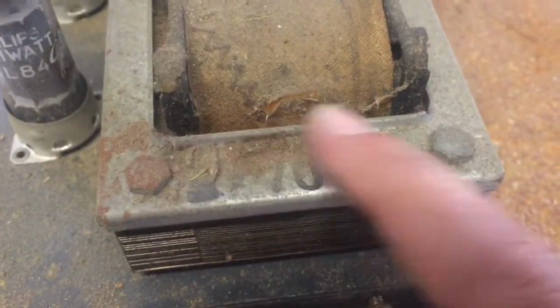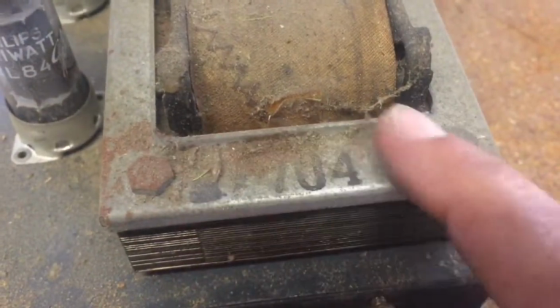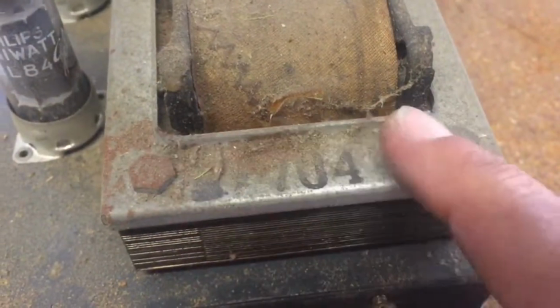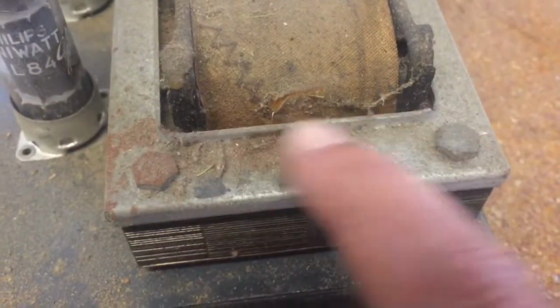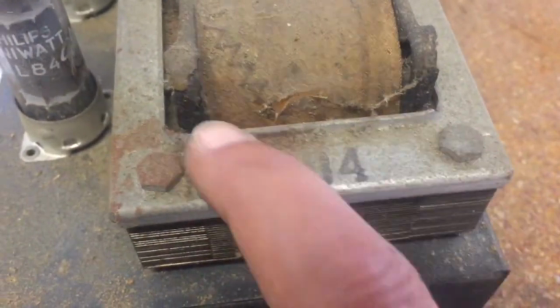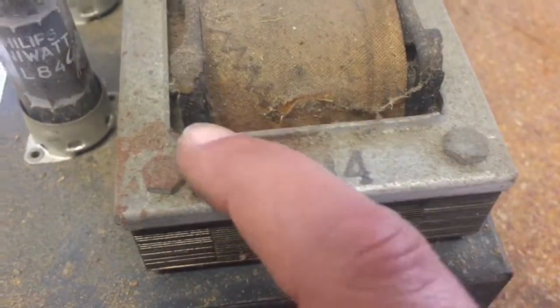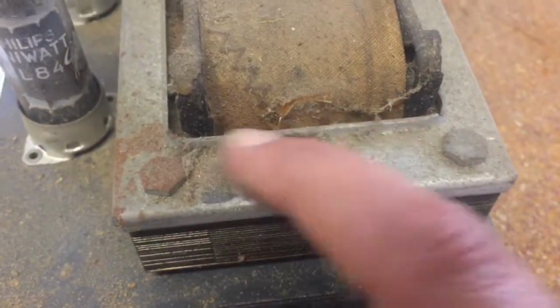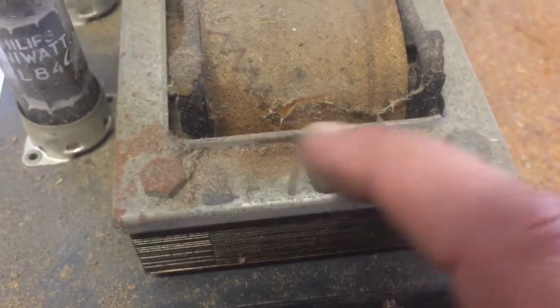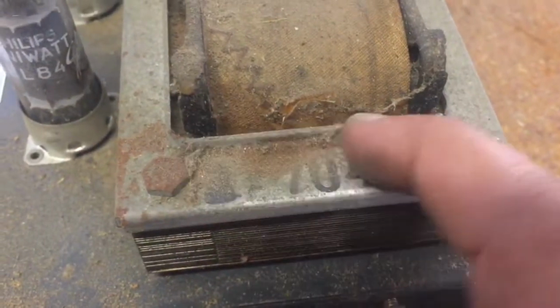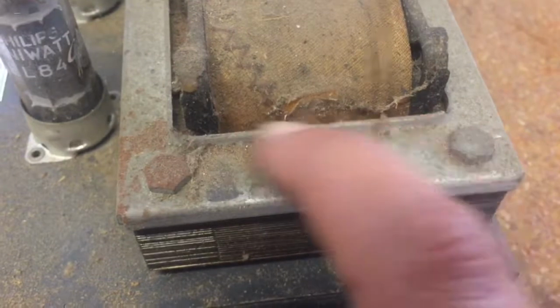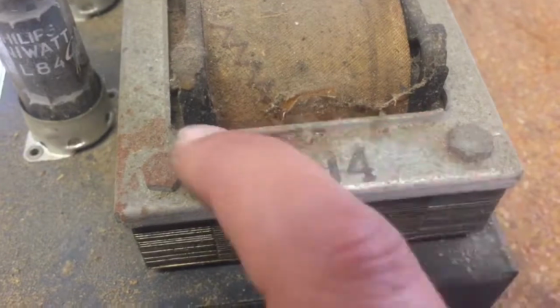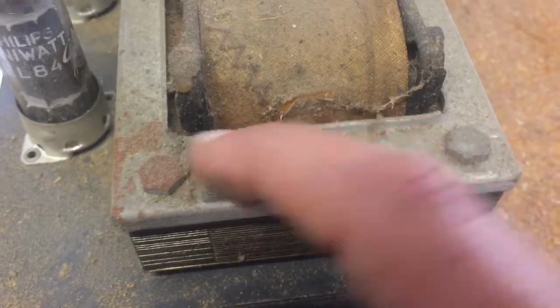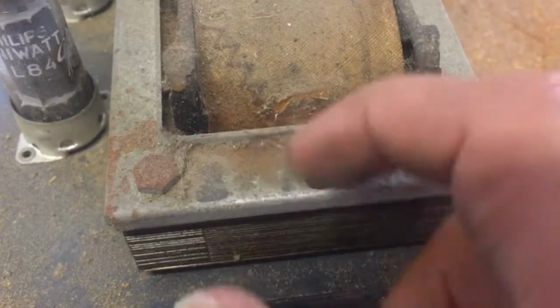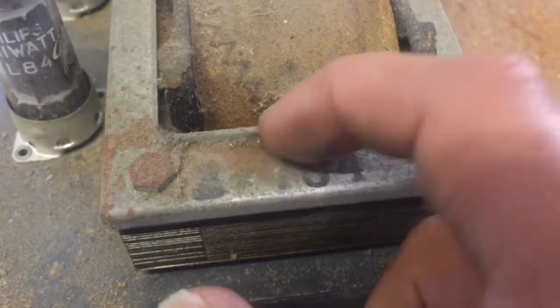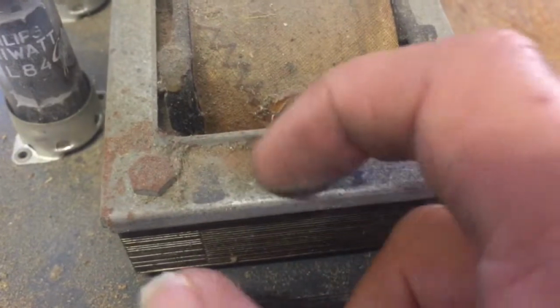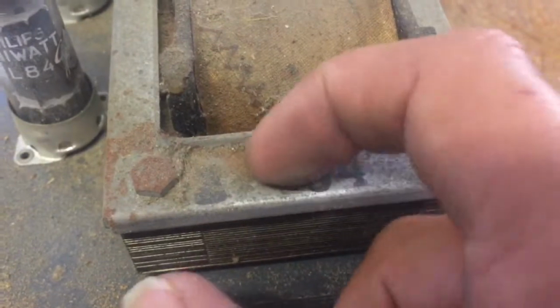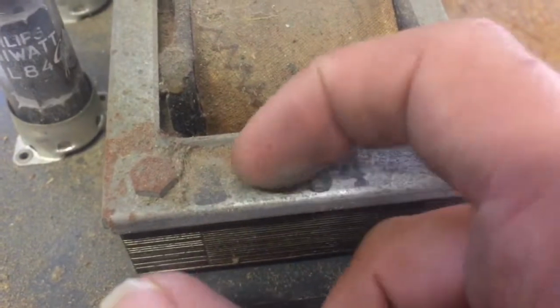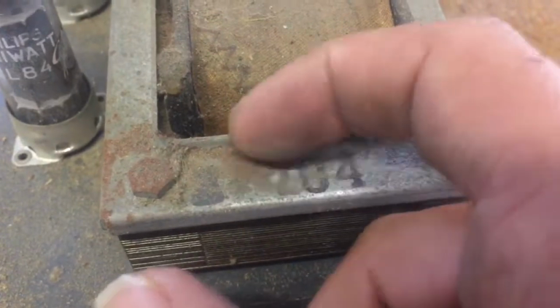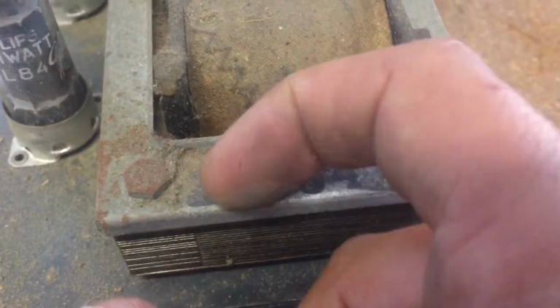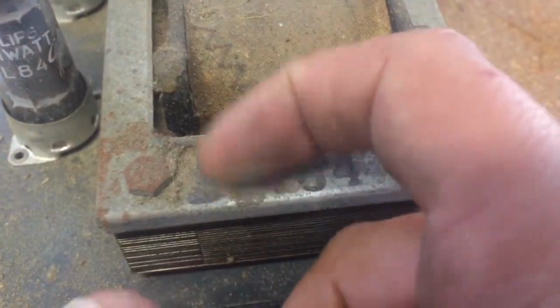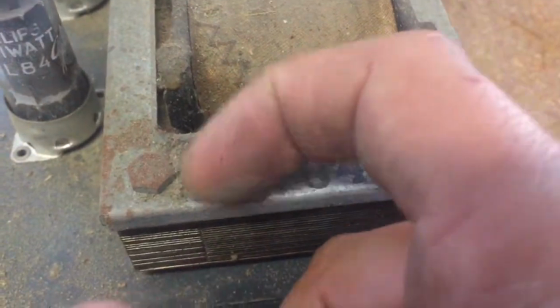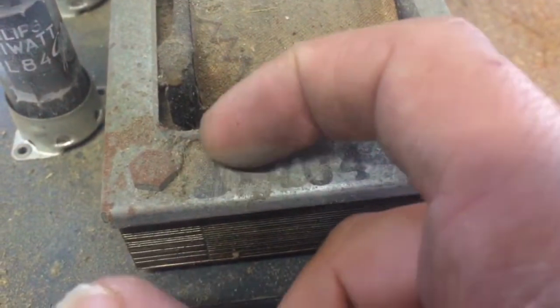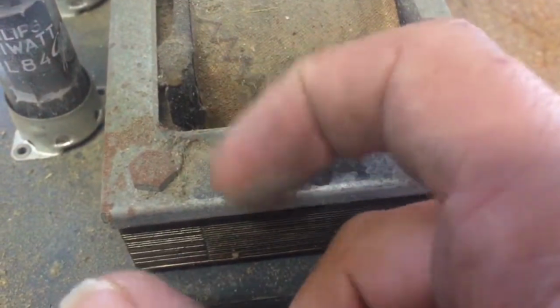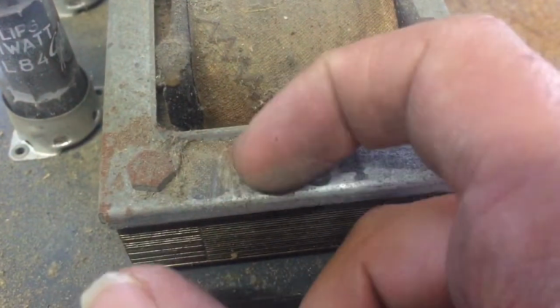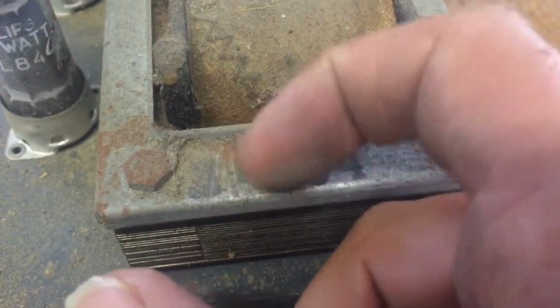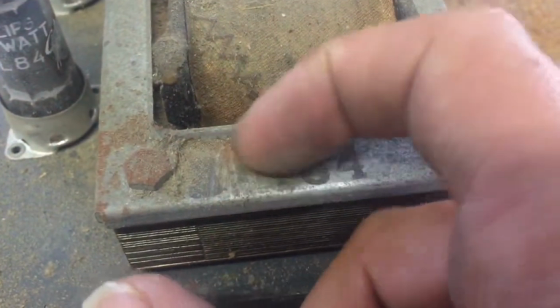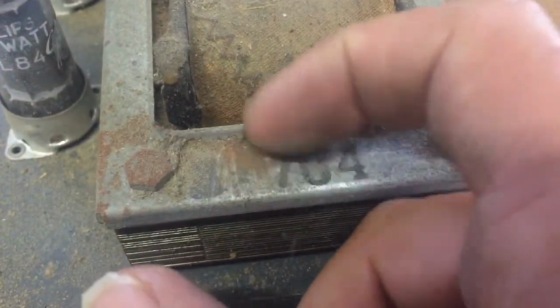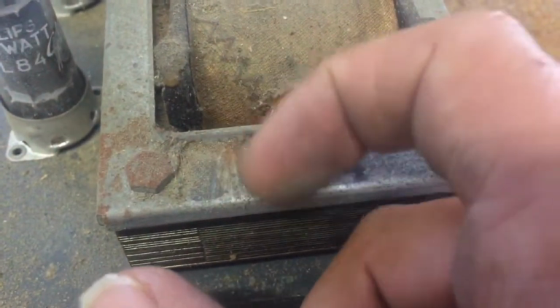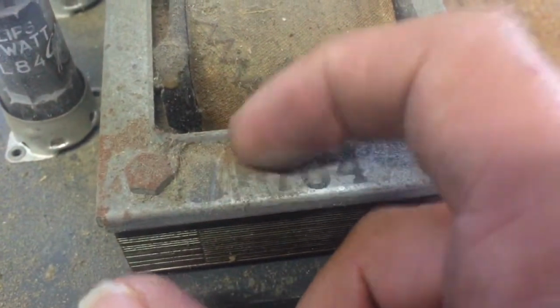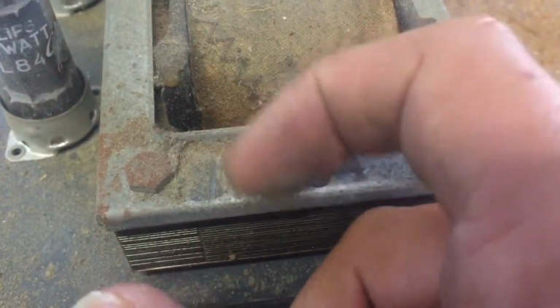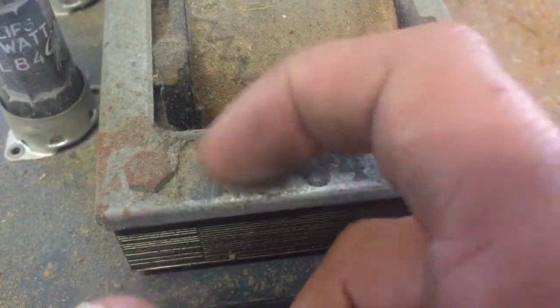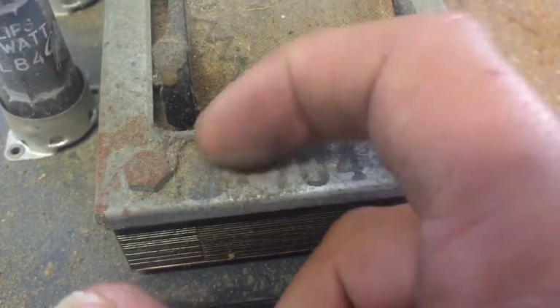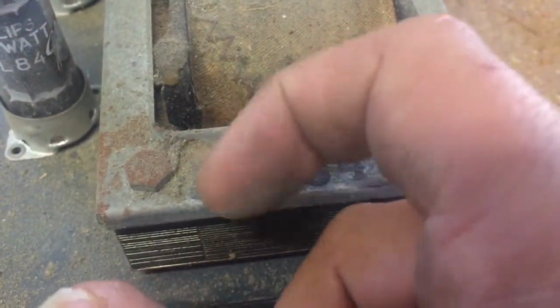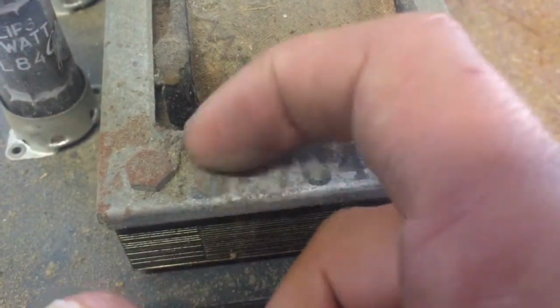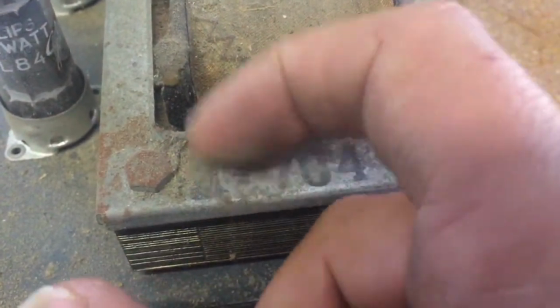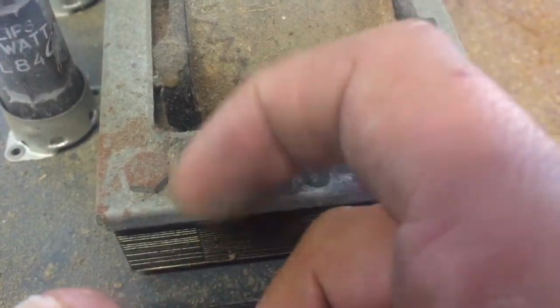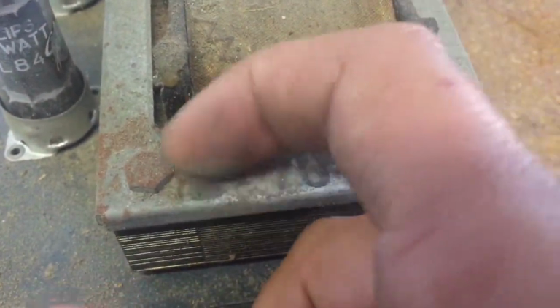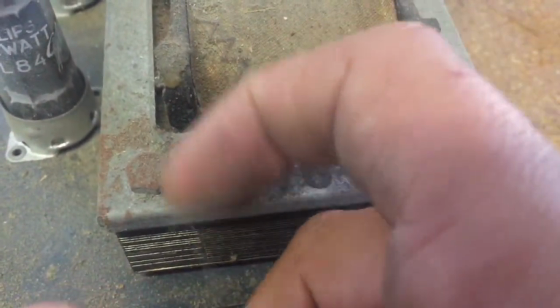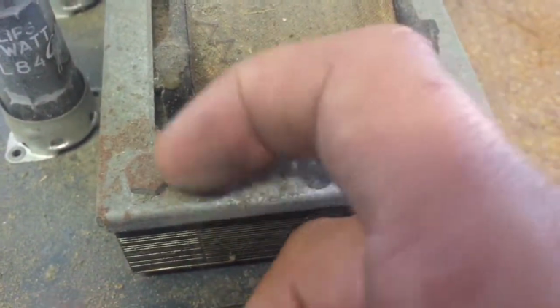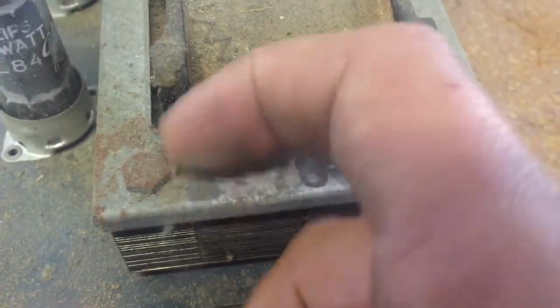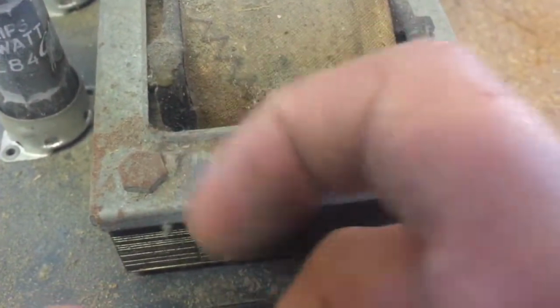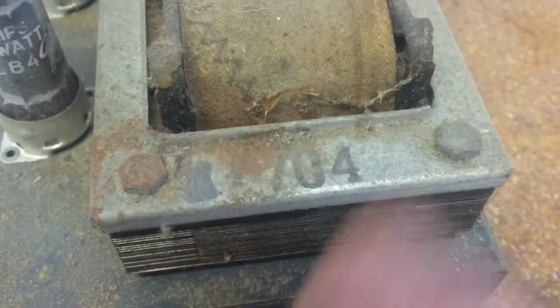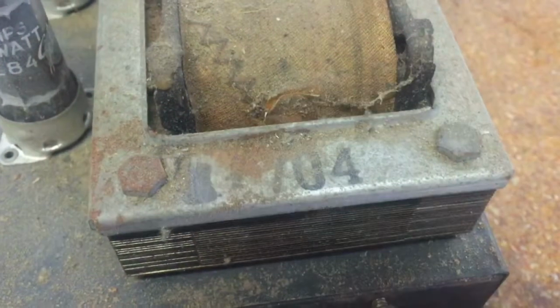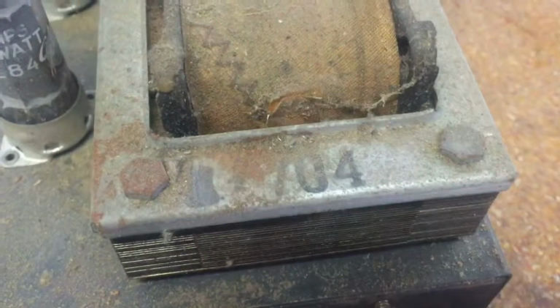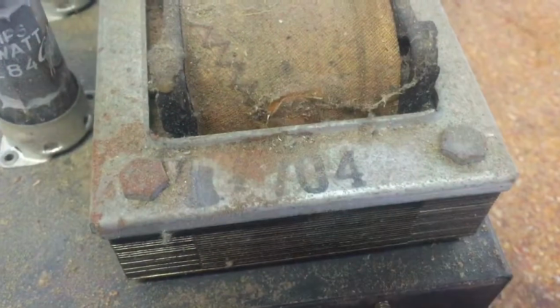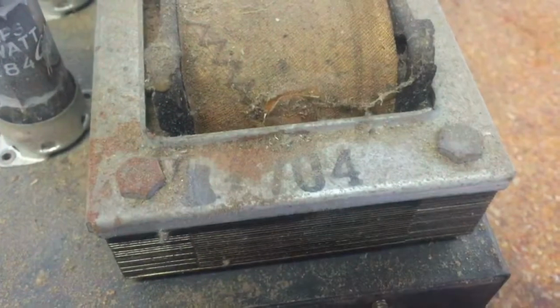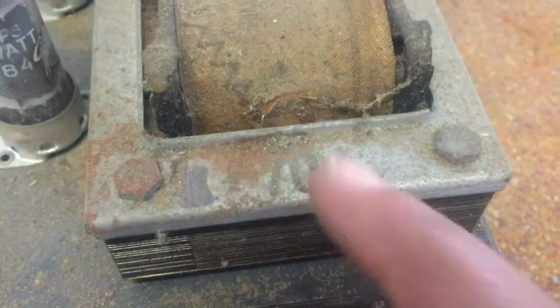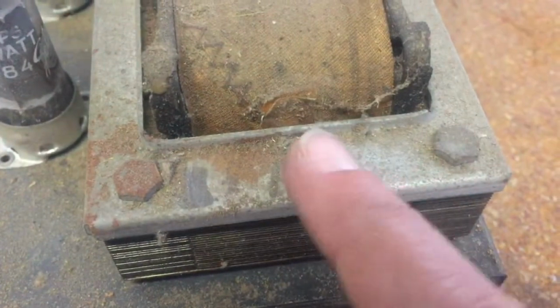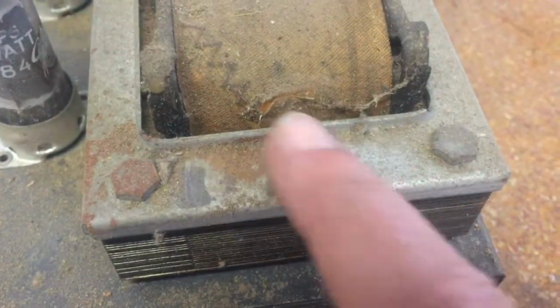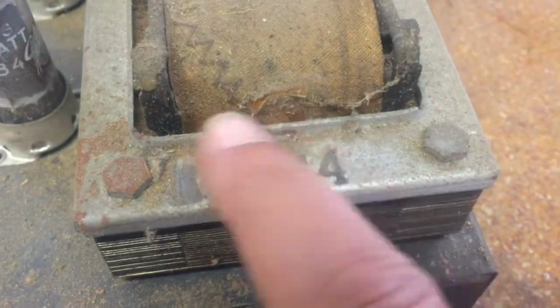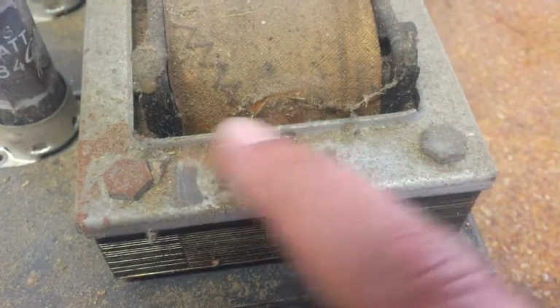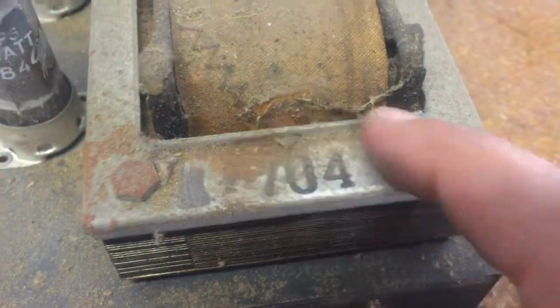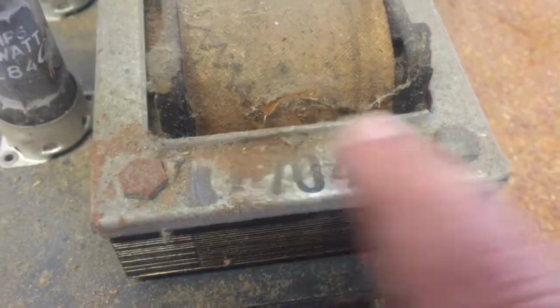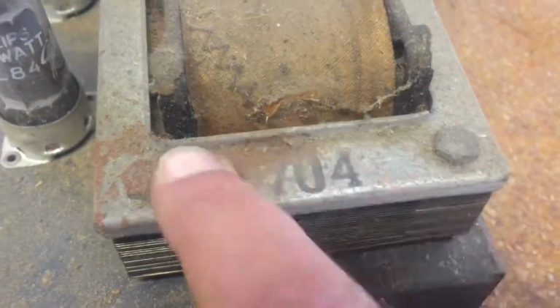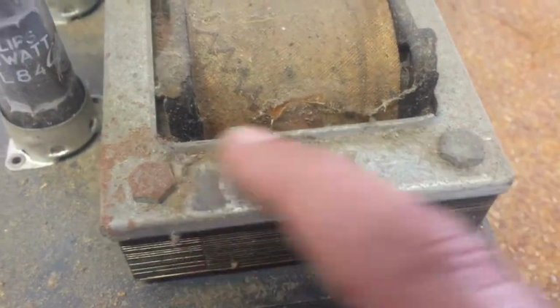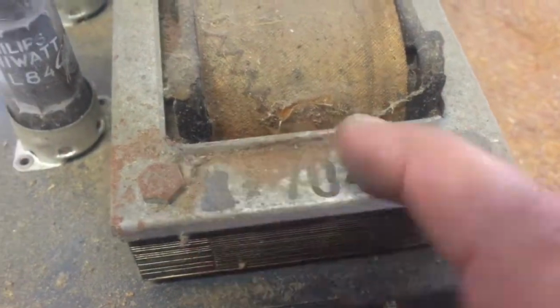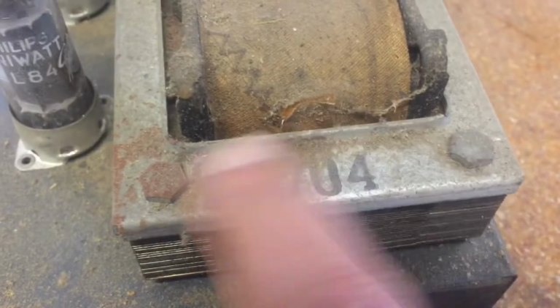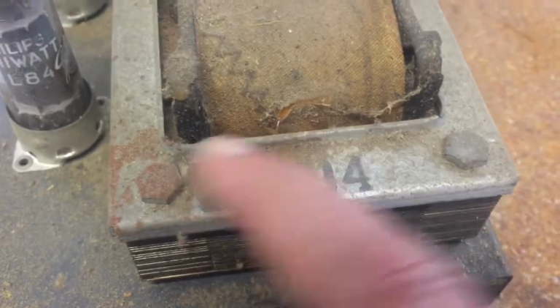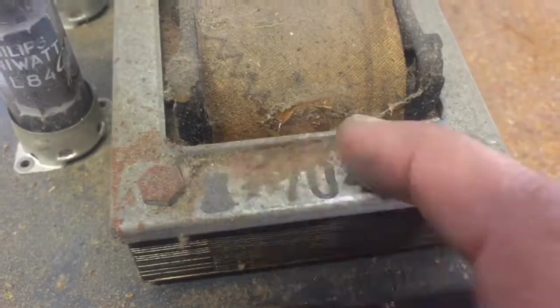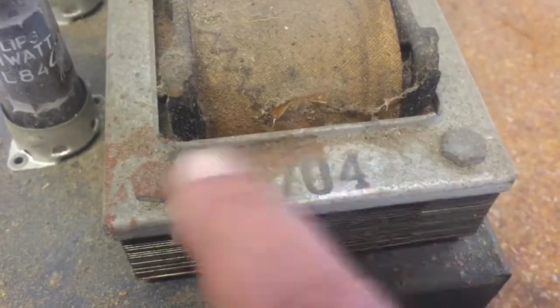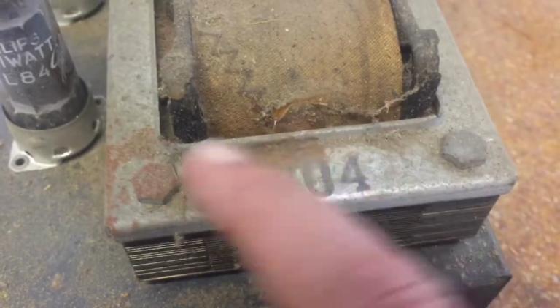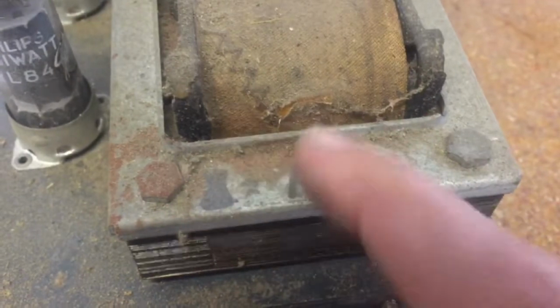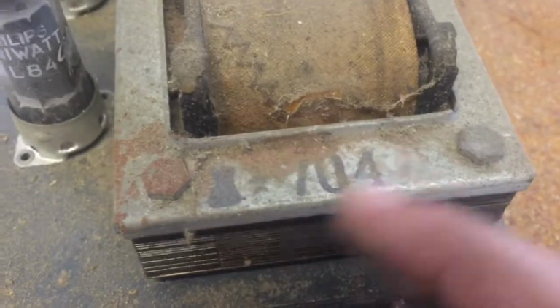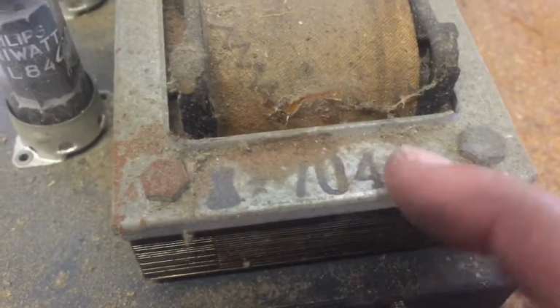The power transformer reveals some sort of date code — maybe the fourth week of 1967.